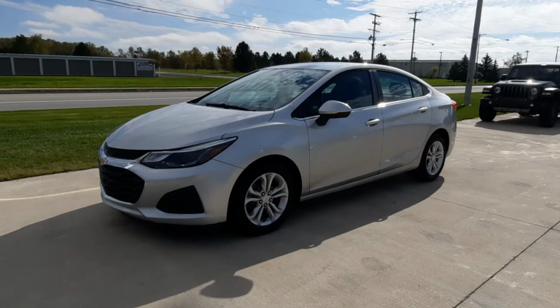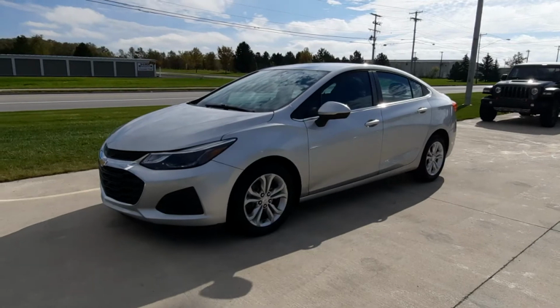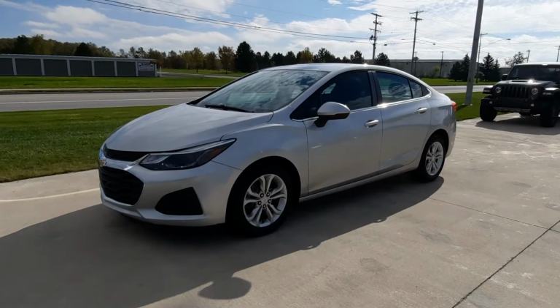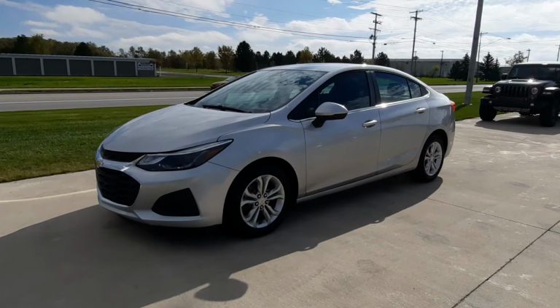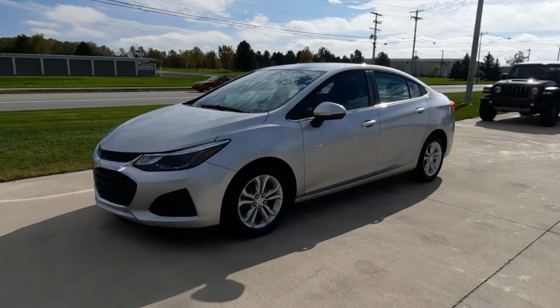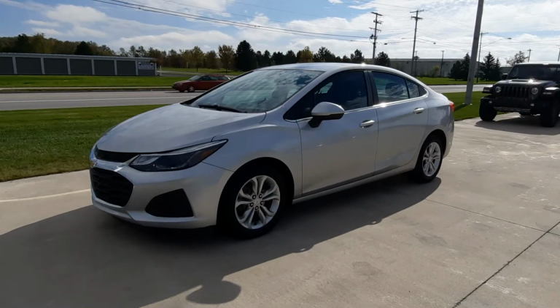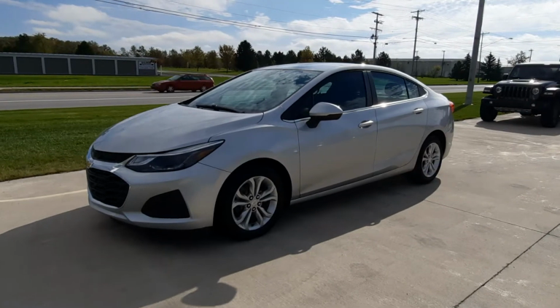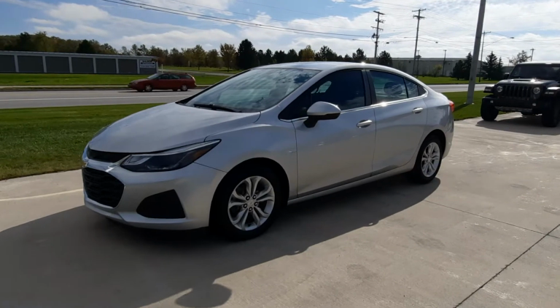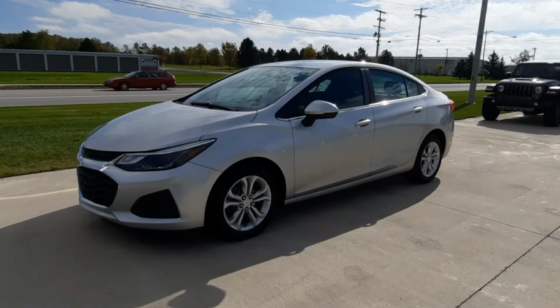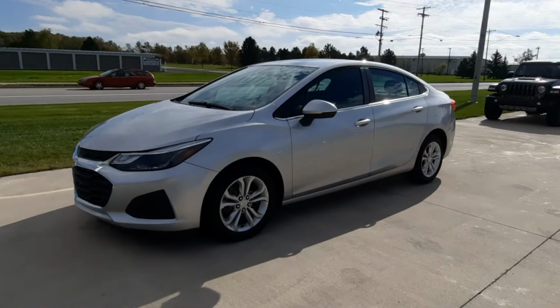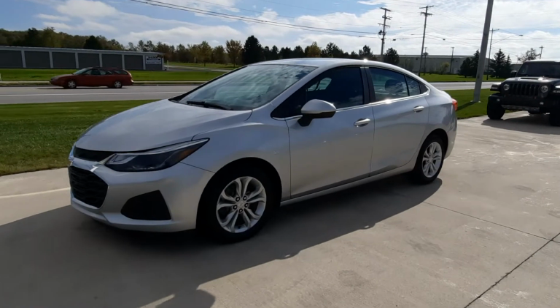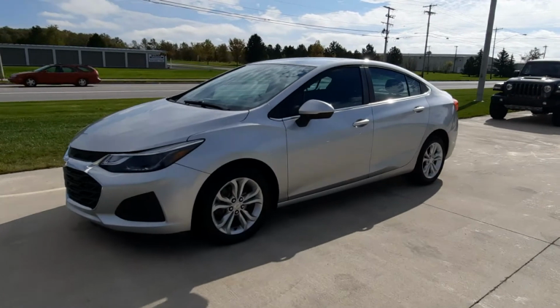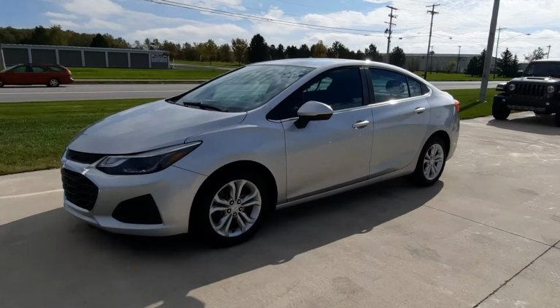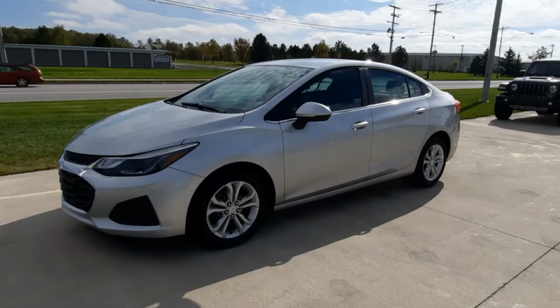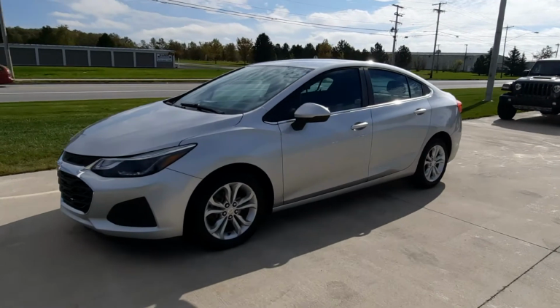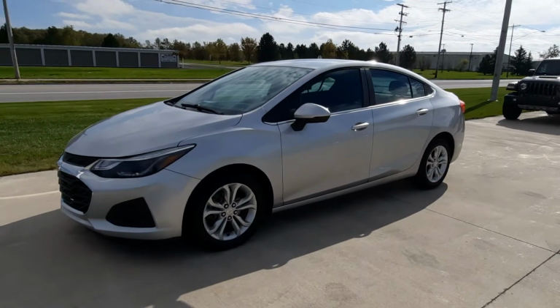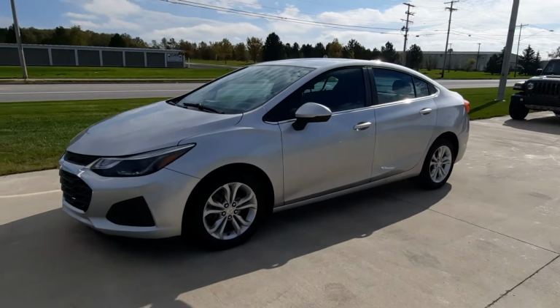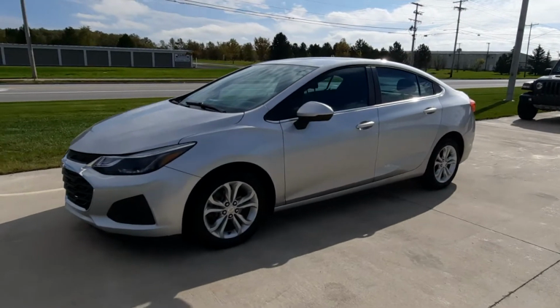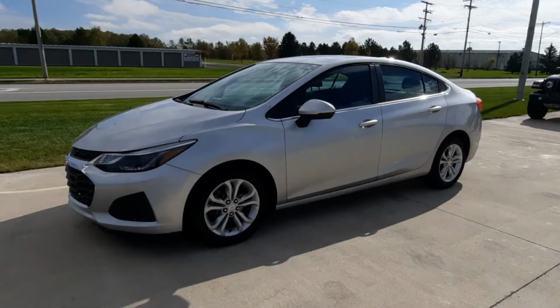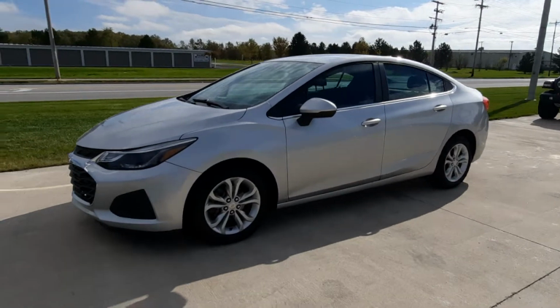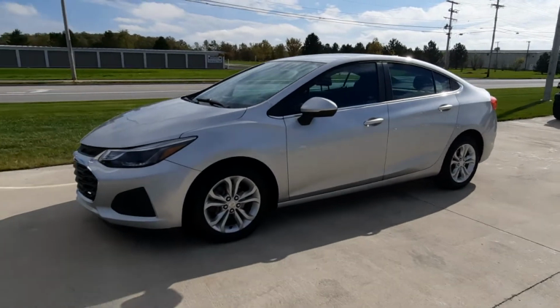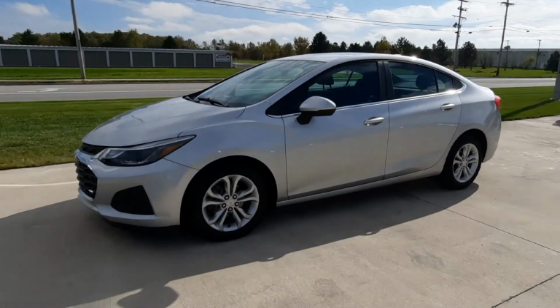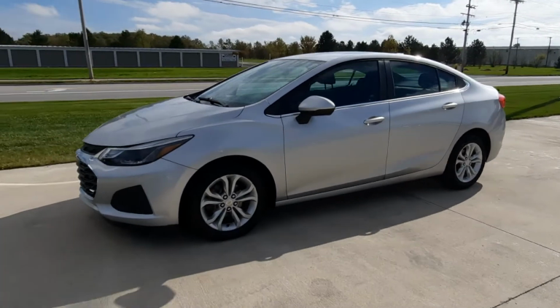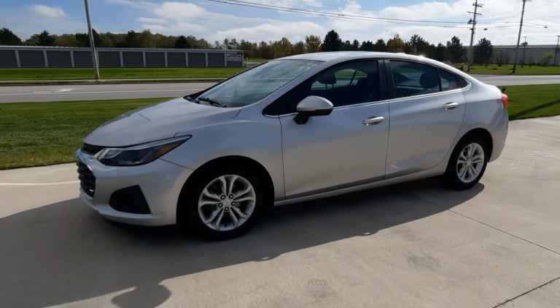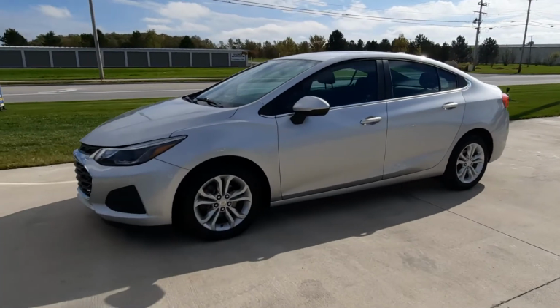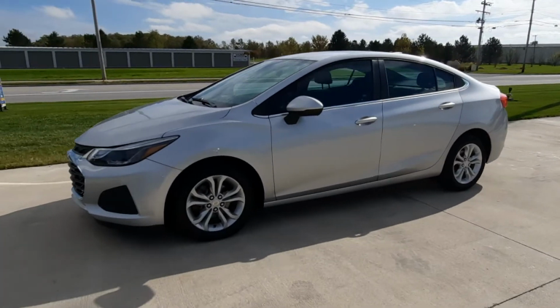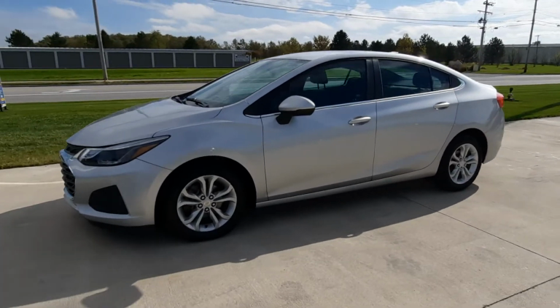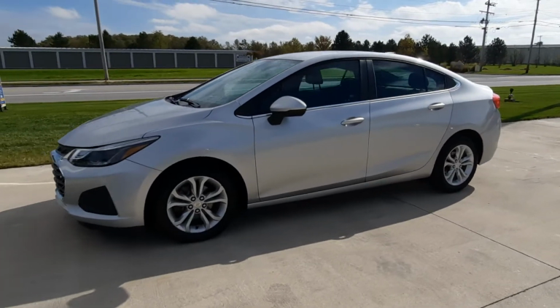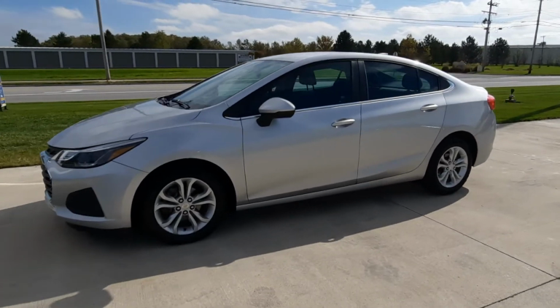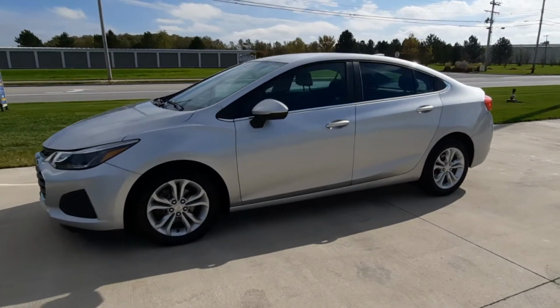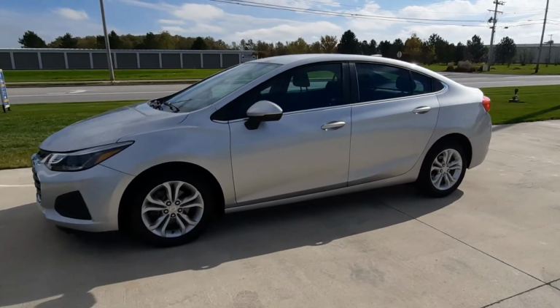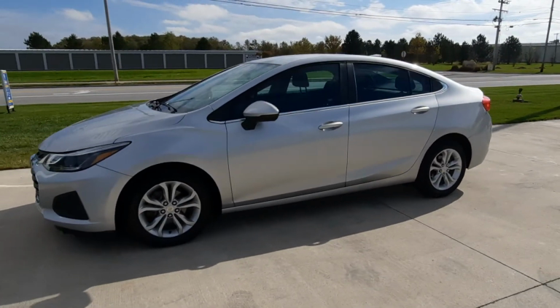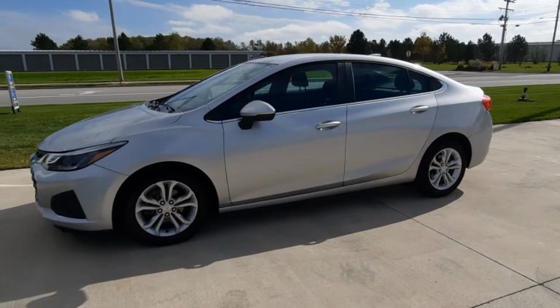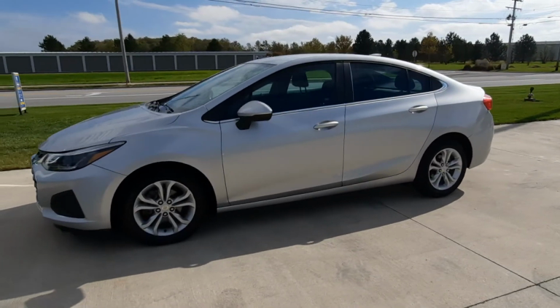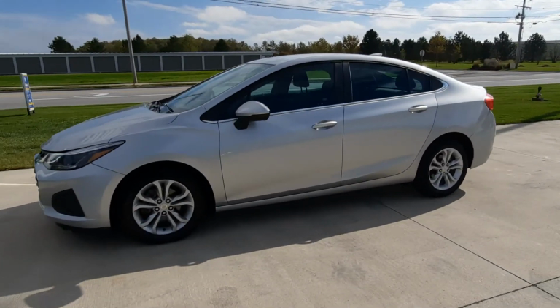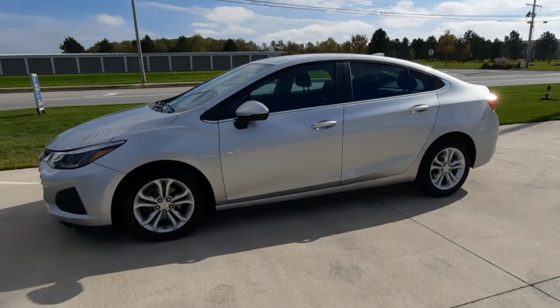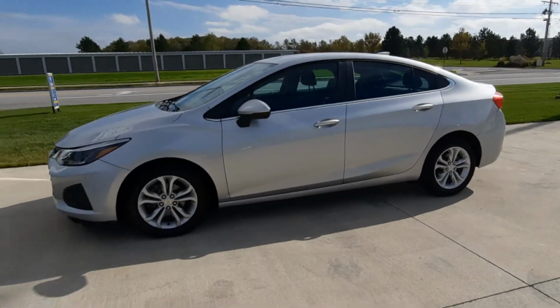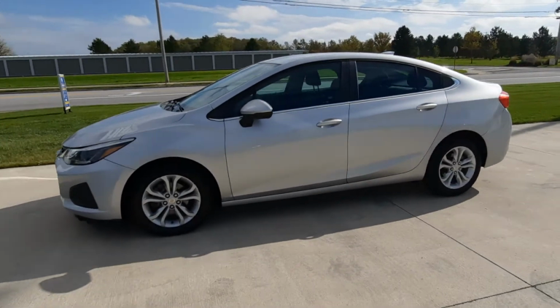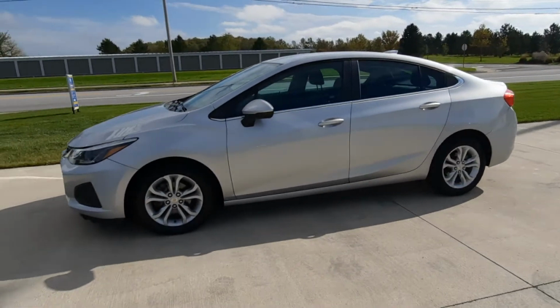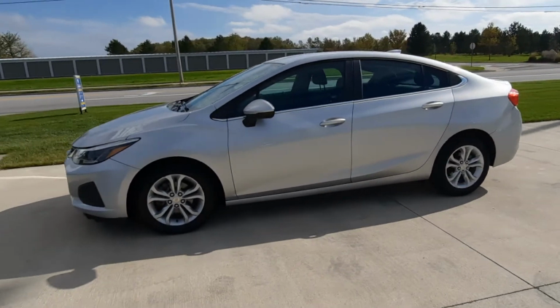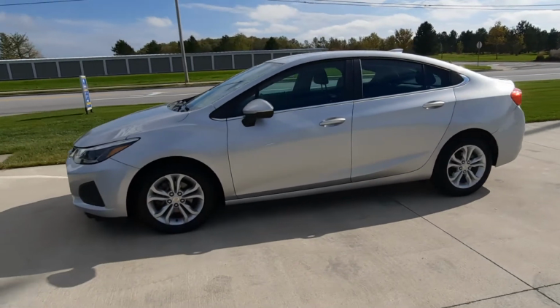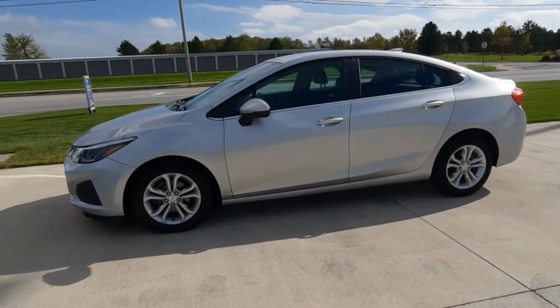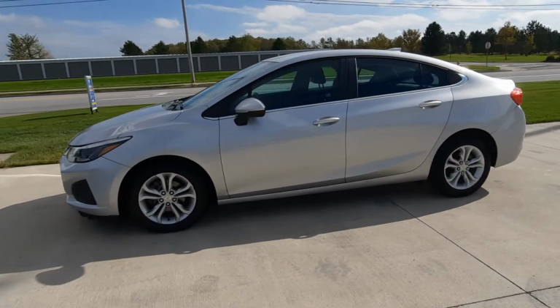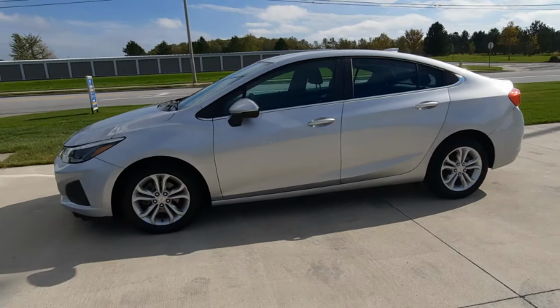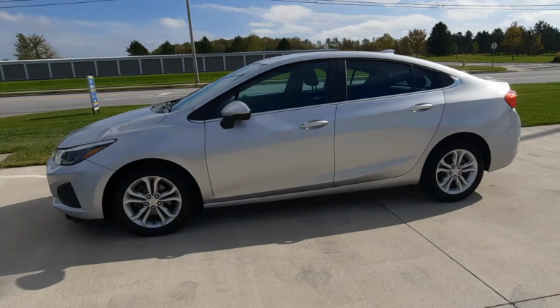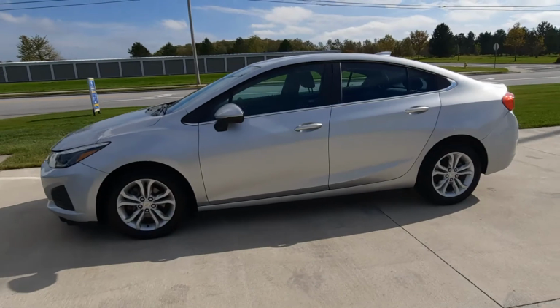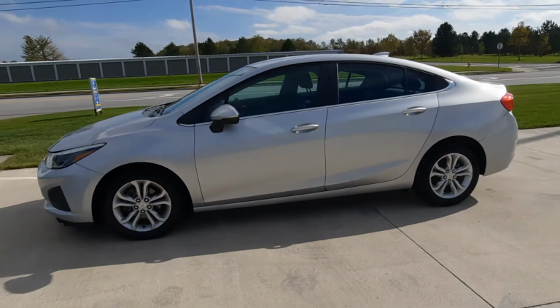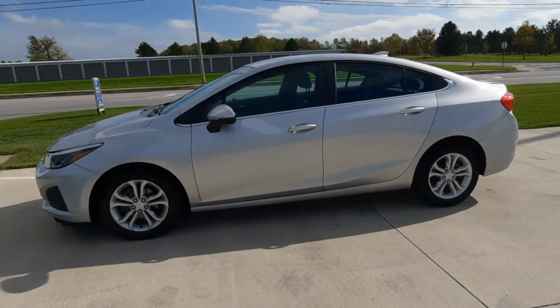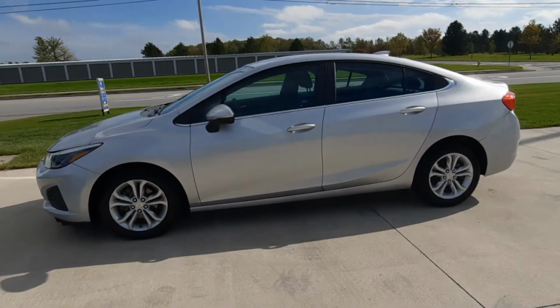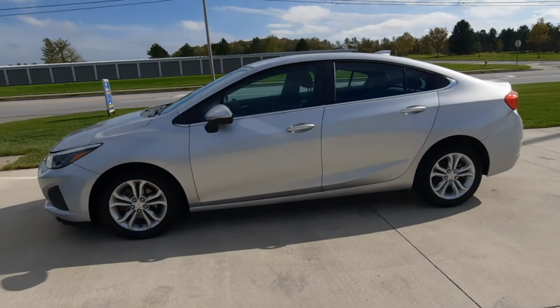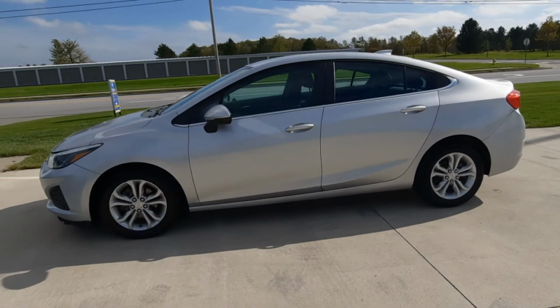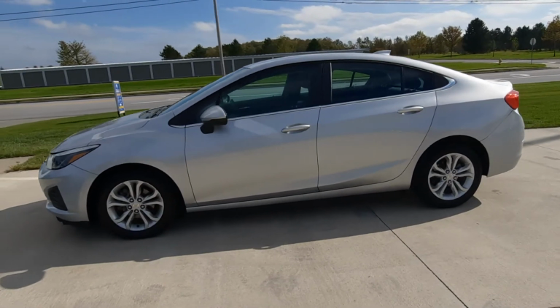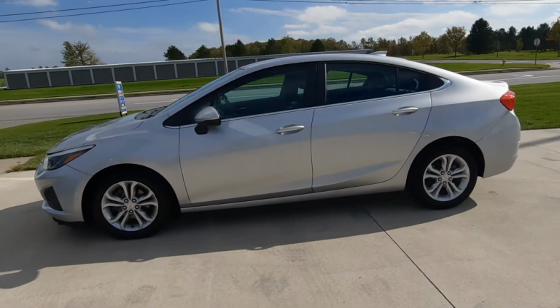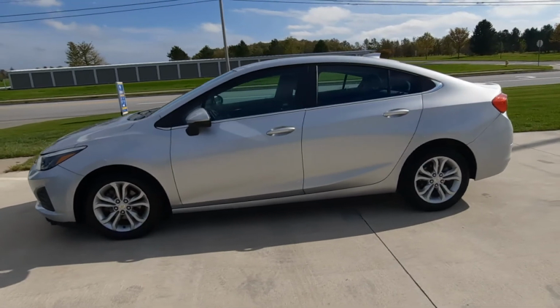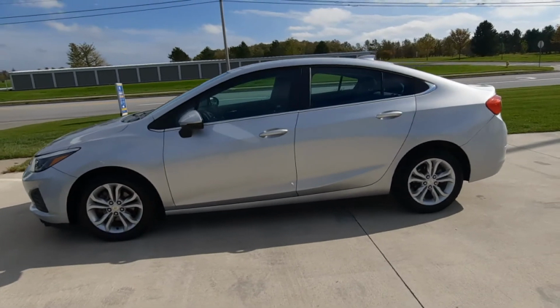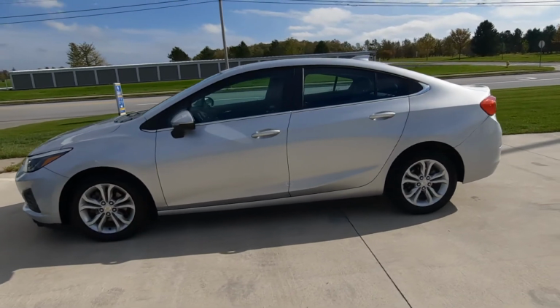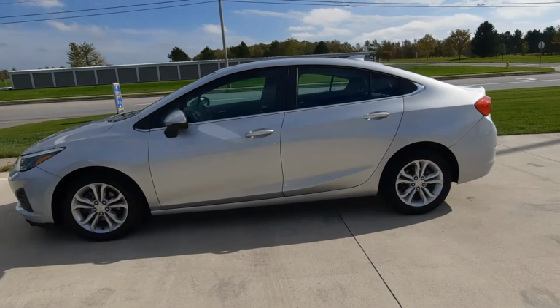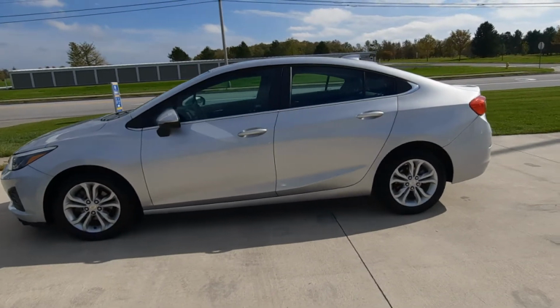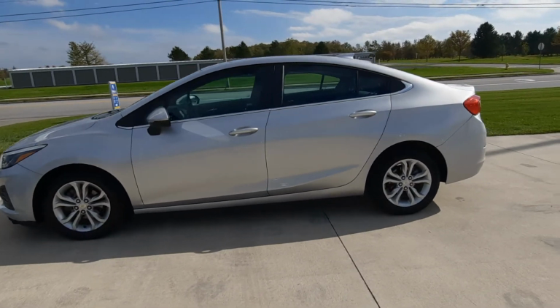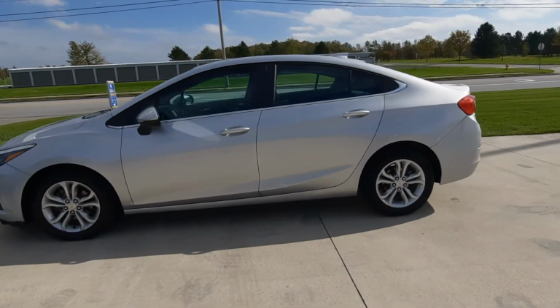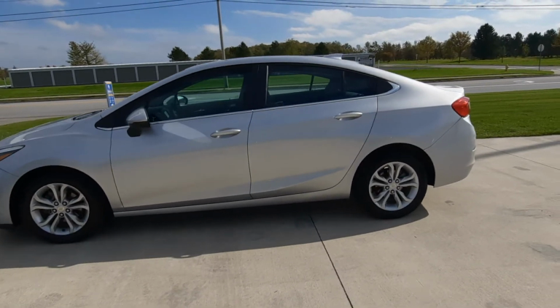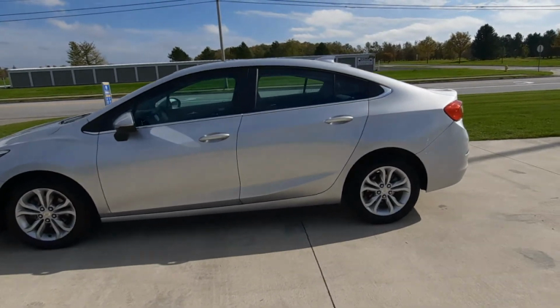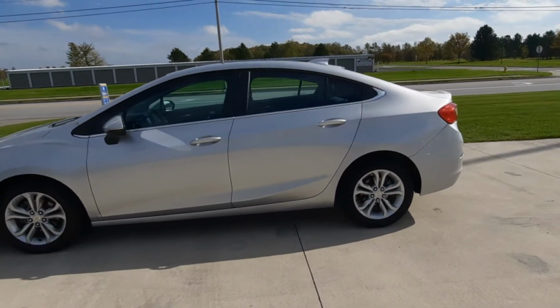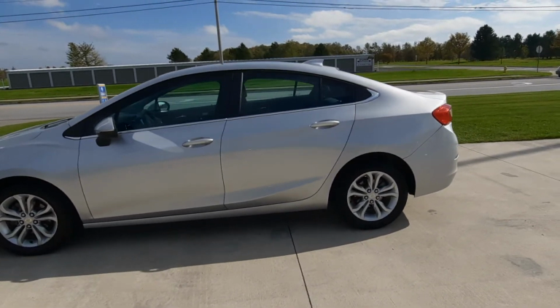Angel here at Terry Henricks Chrysler. We're going to take you on a quick walk around of this 2019 Chevrolet Cruze LT.